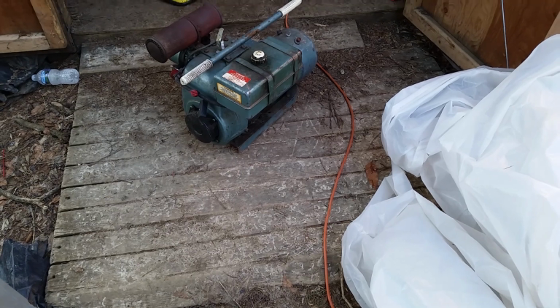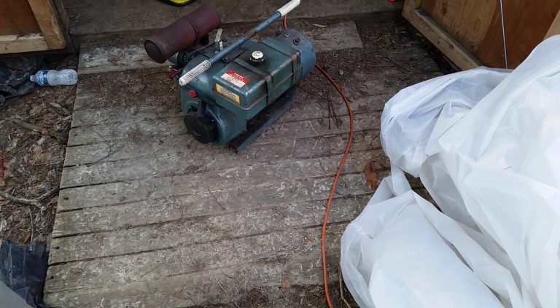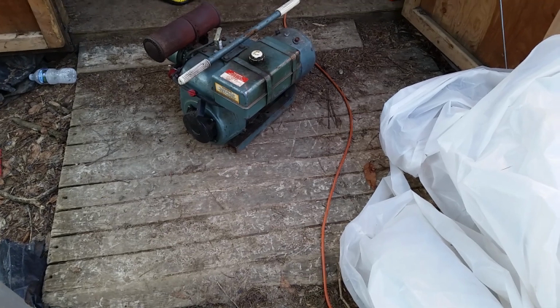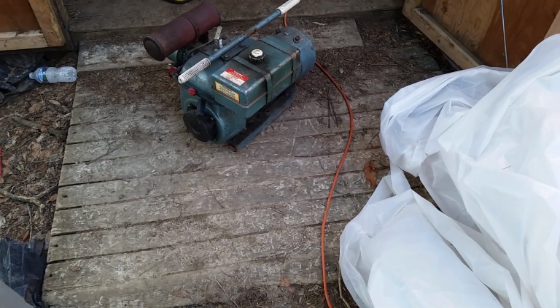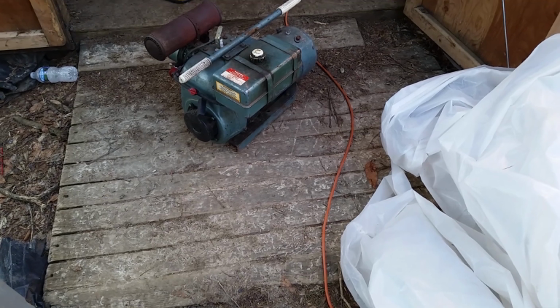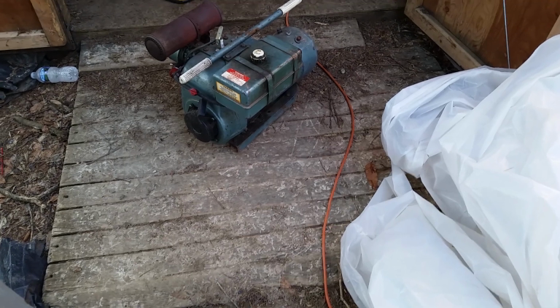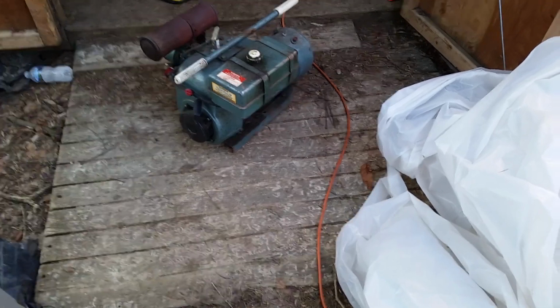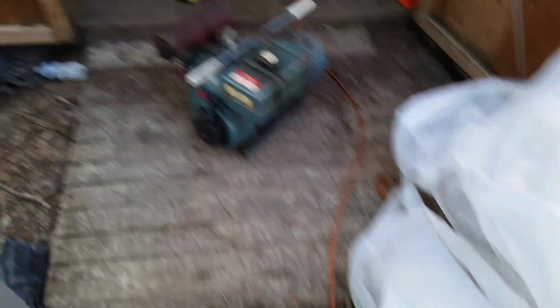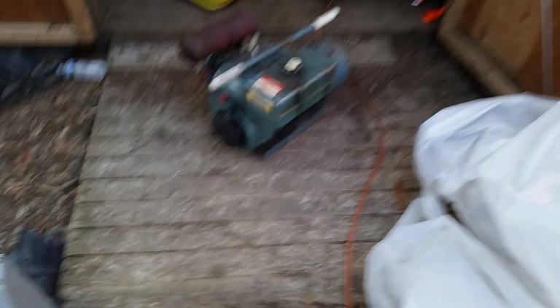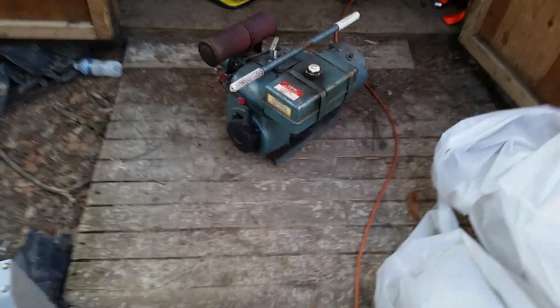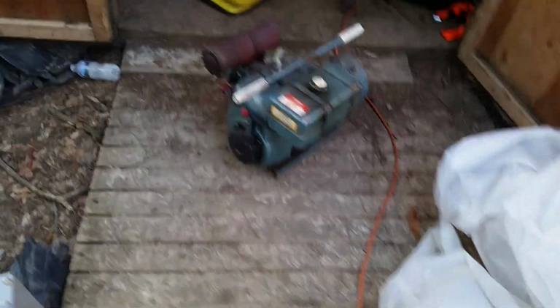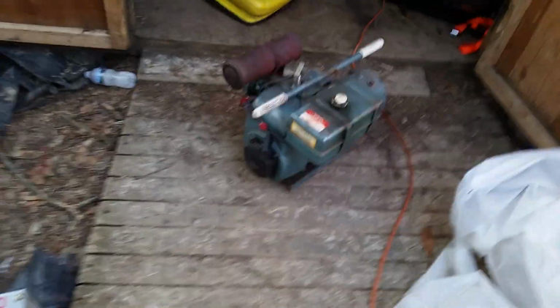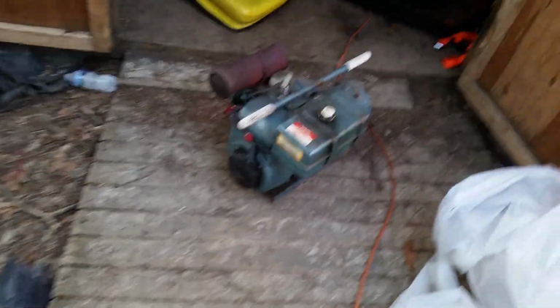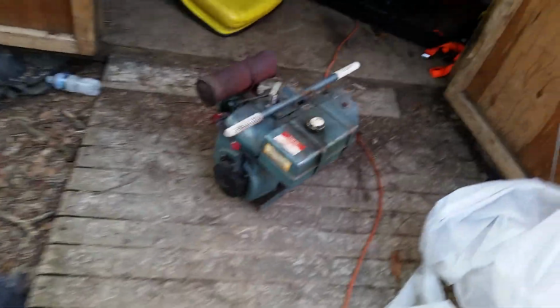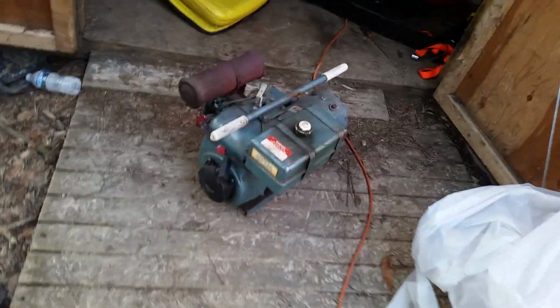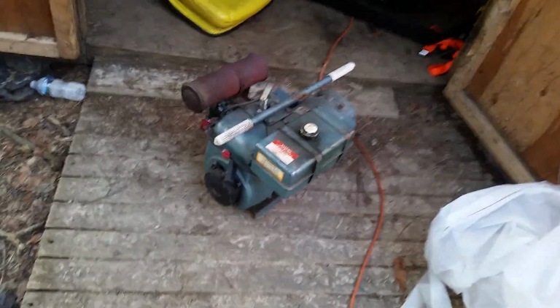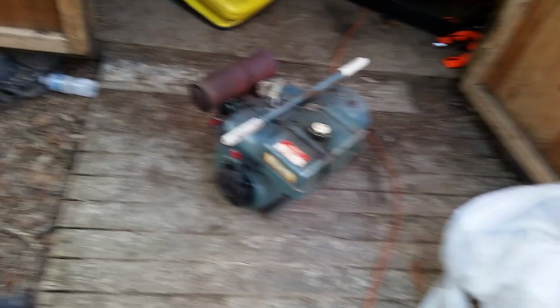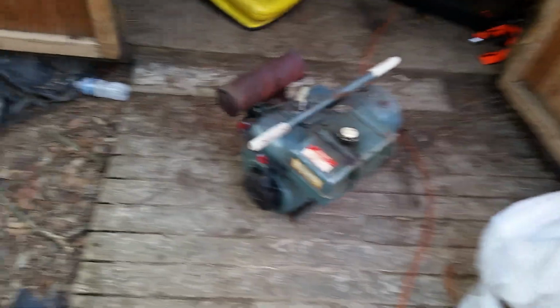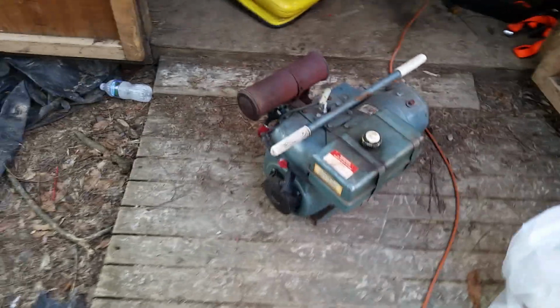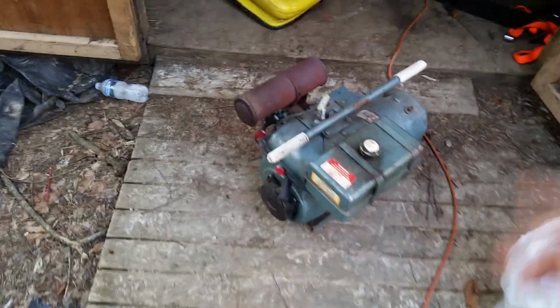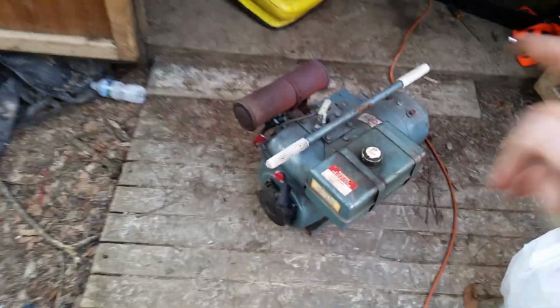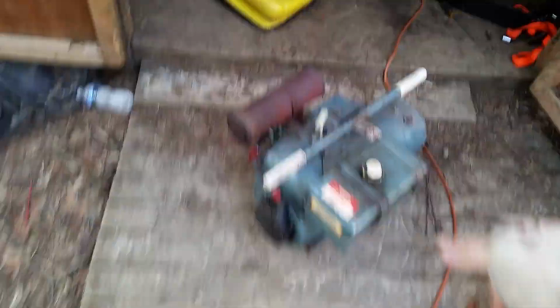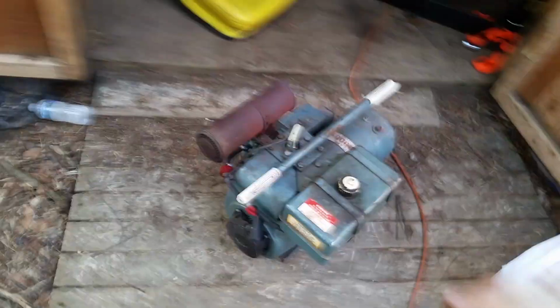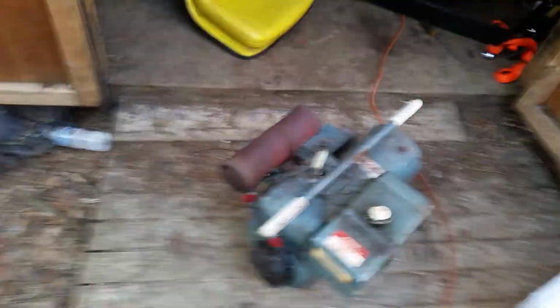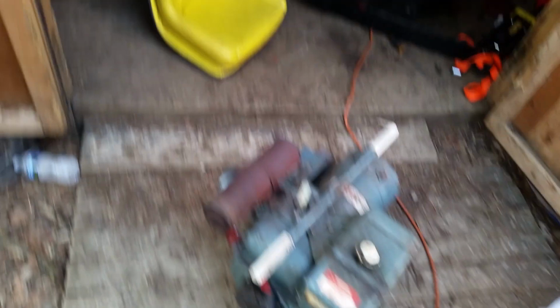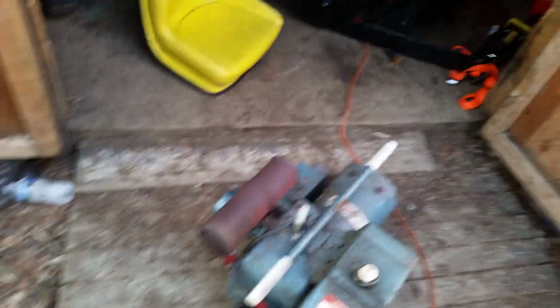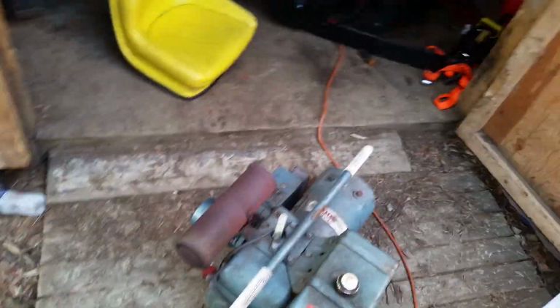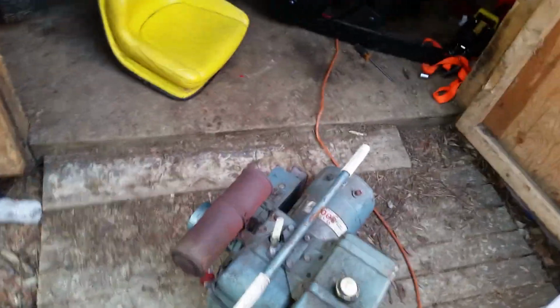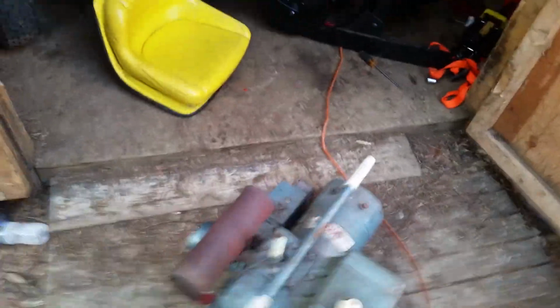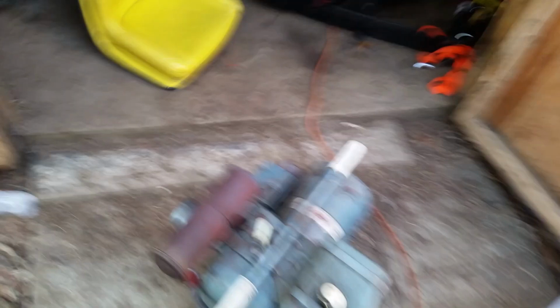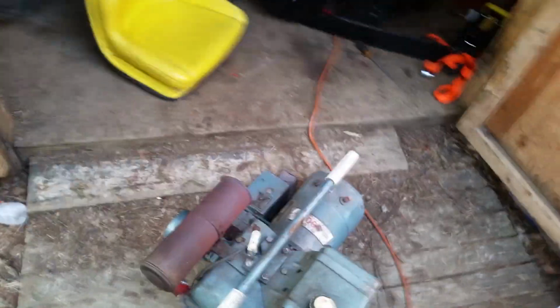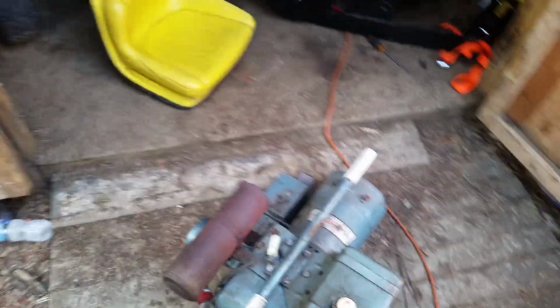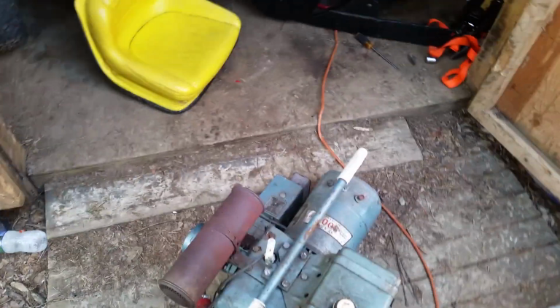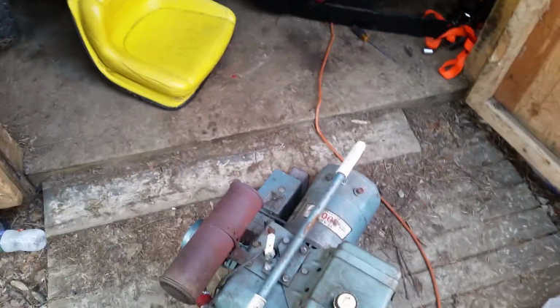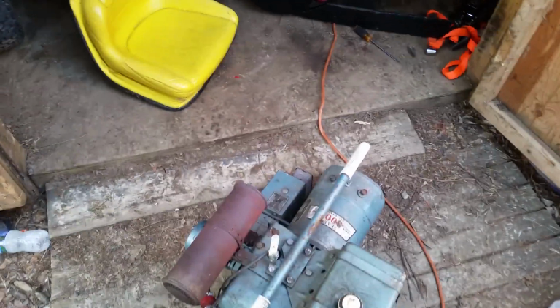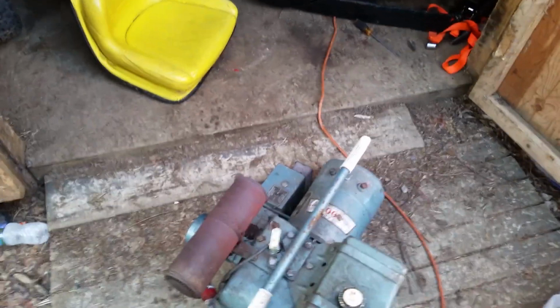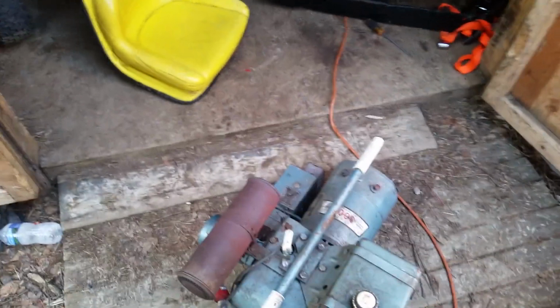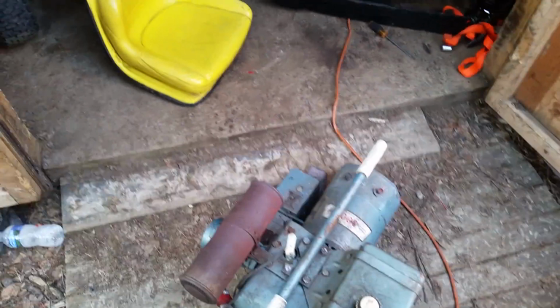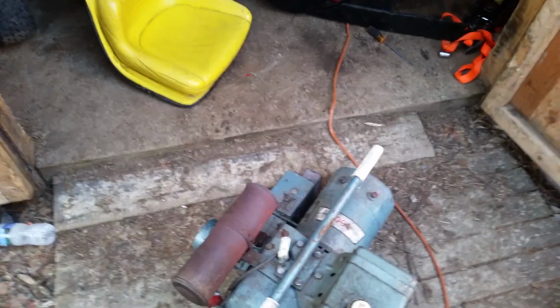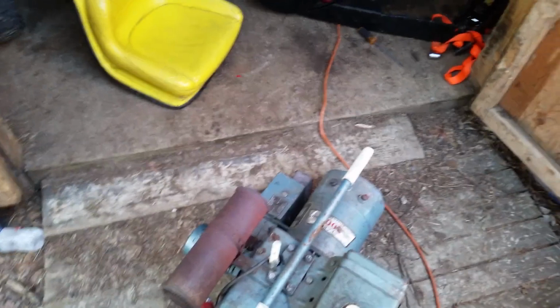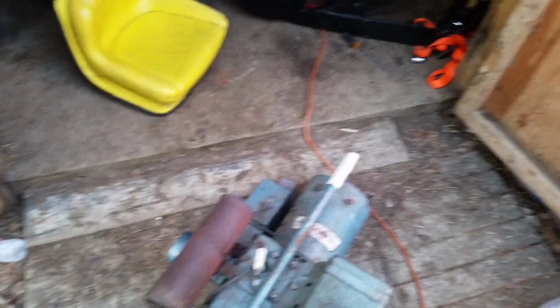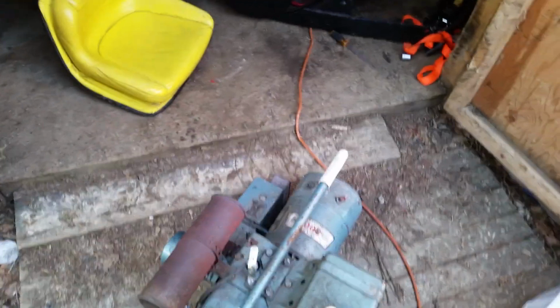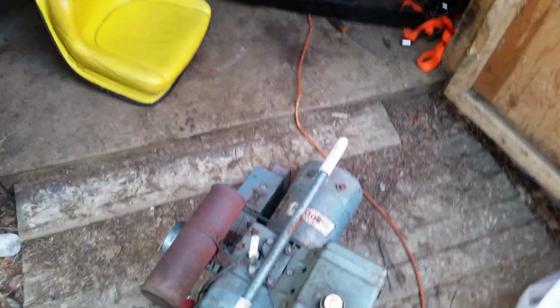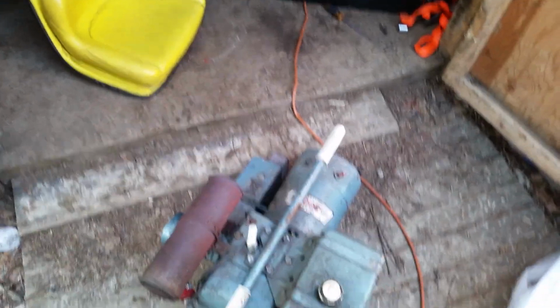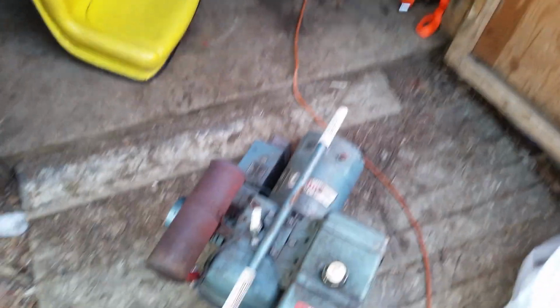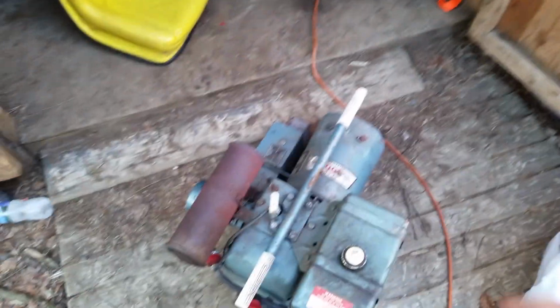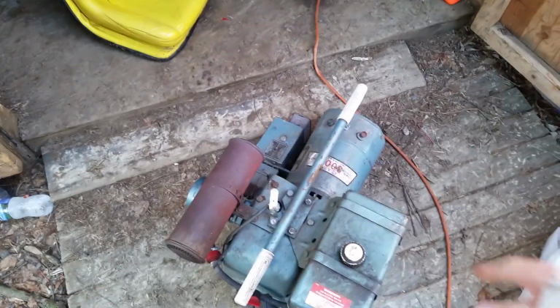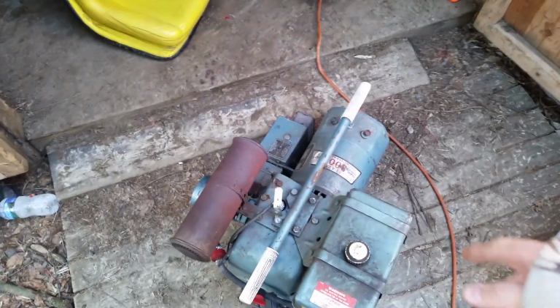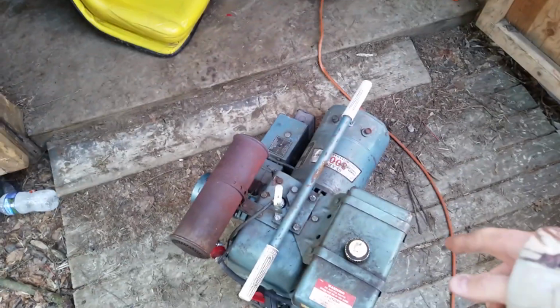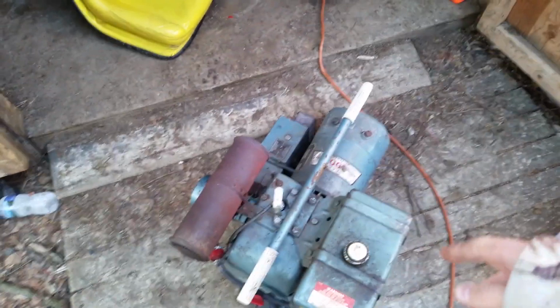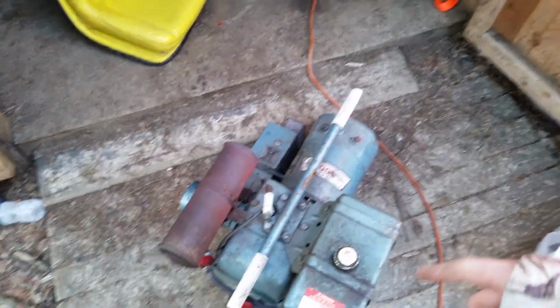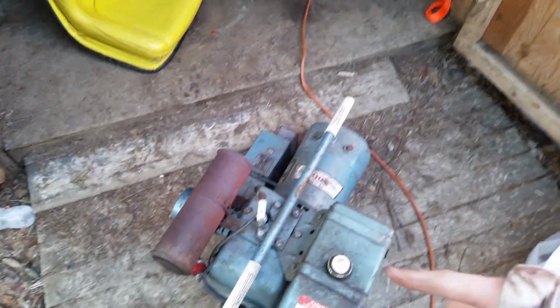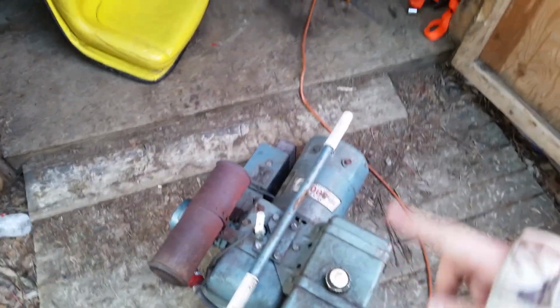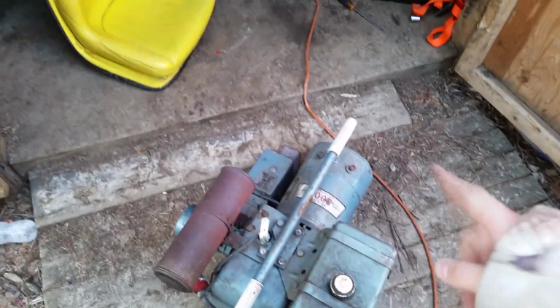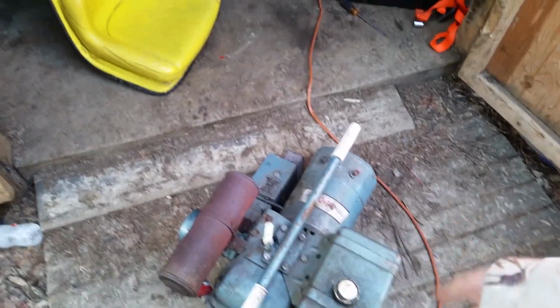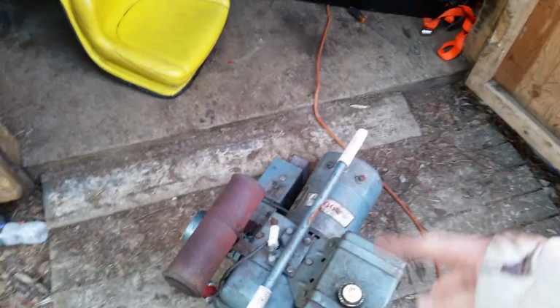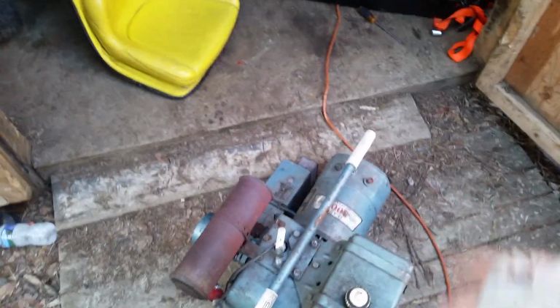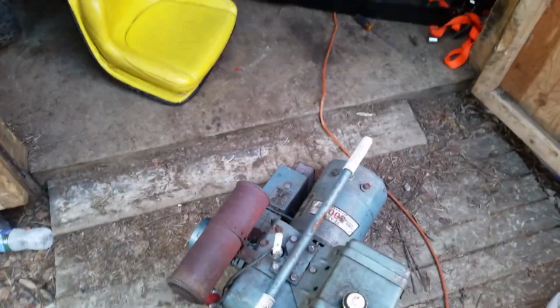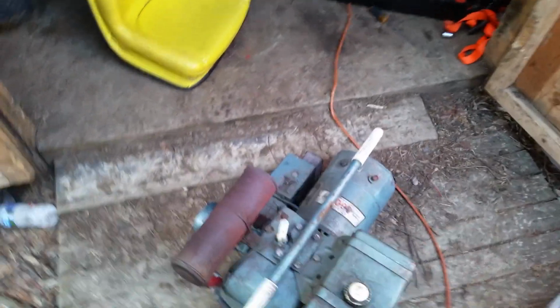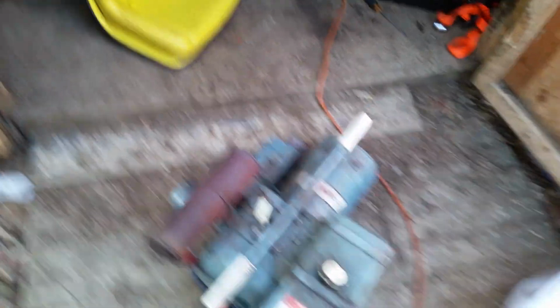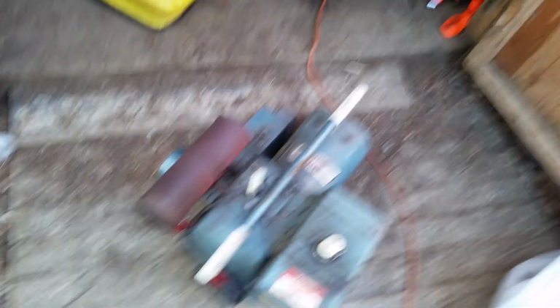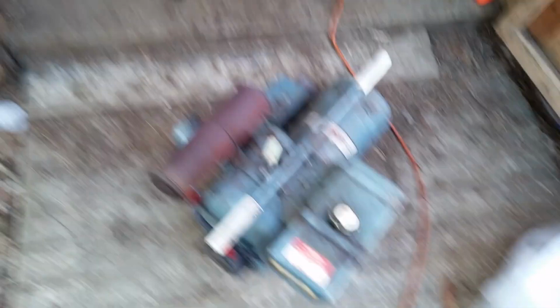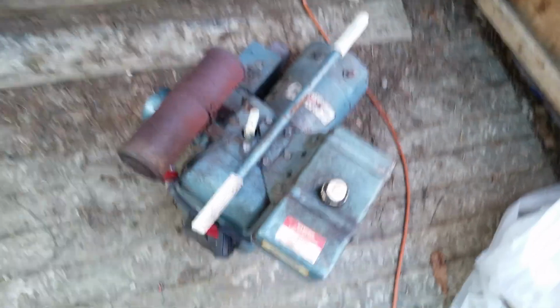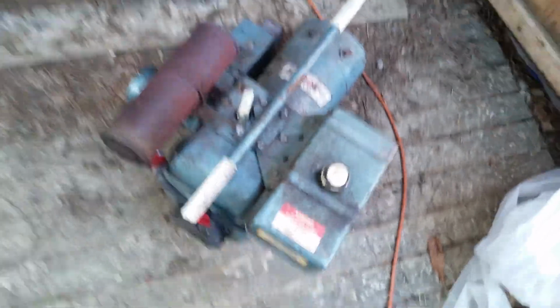Hey guys, welcome back to the Garden Tractor Geek channel. We're going to try to fire up this Sears Roebuck generator that I showed a card video of beforehand.